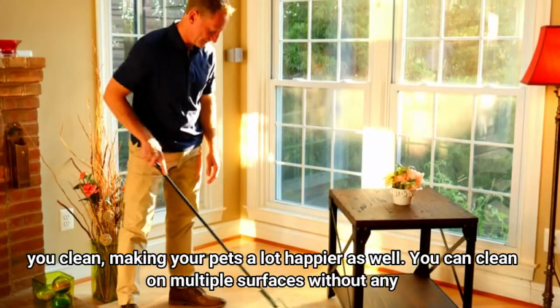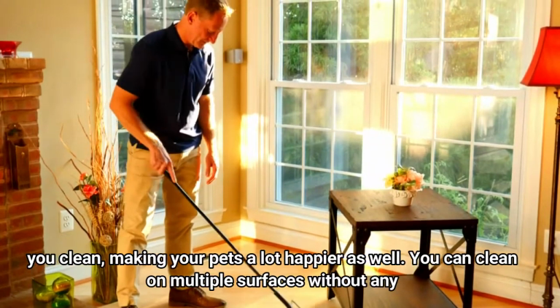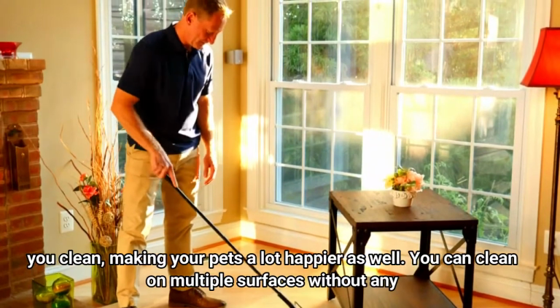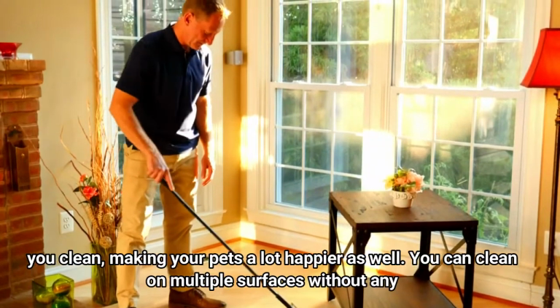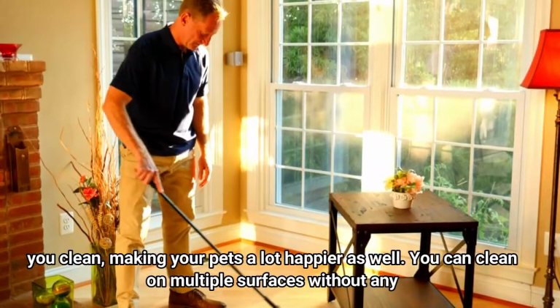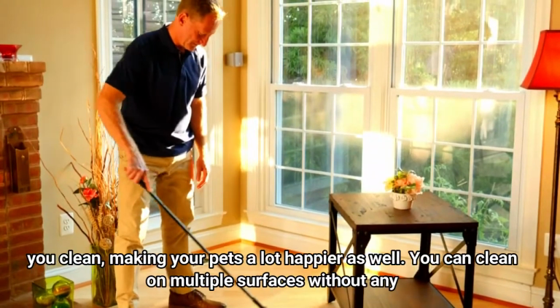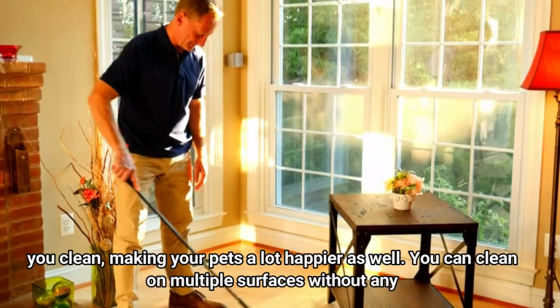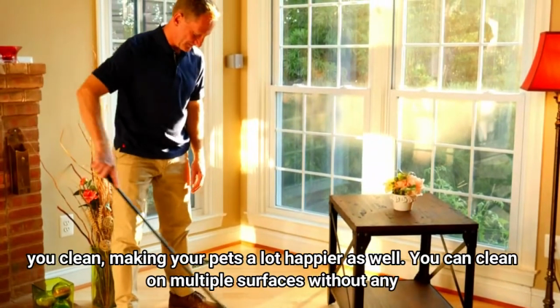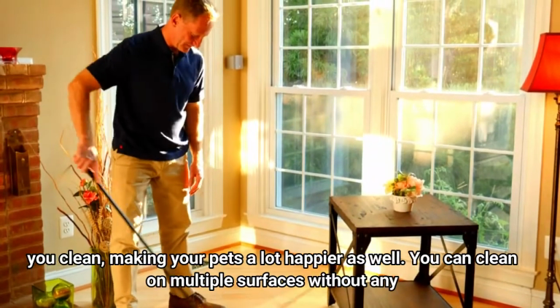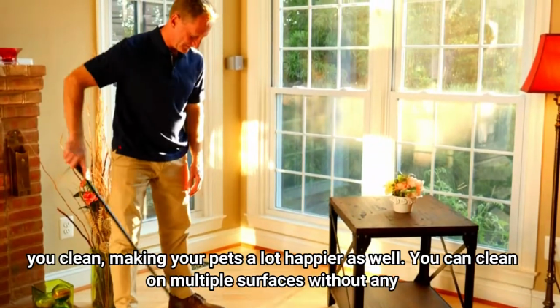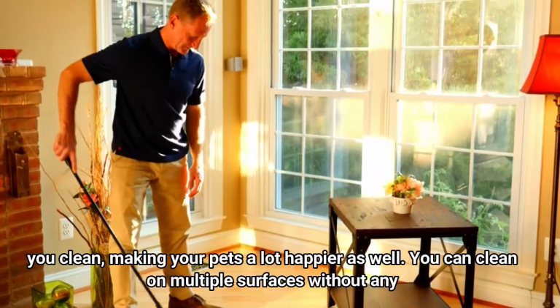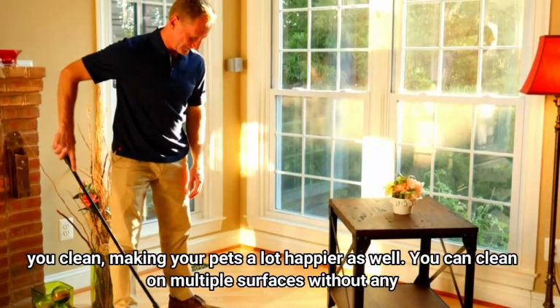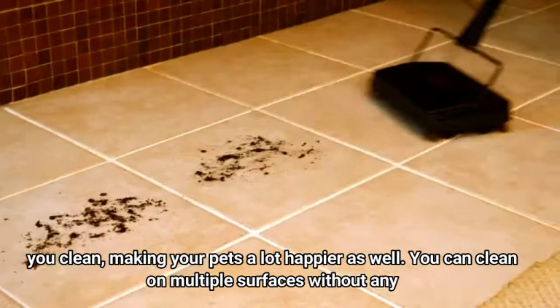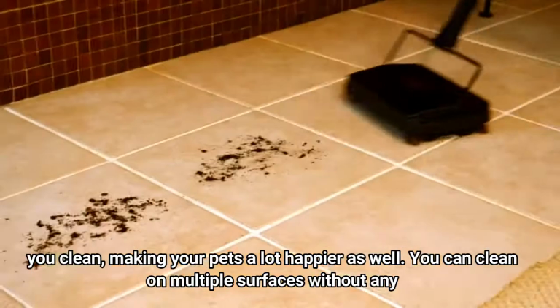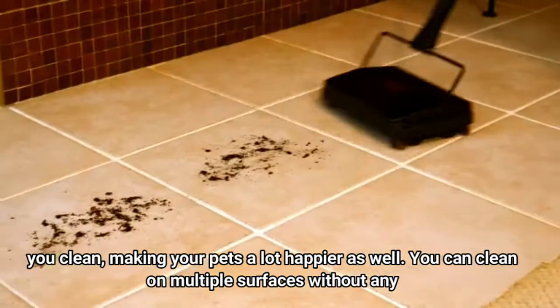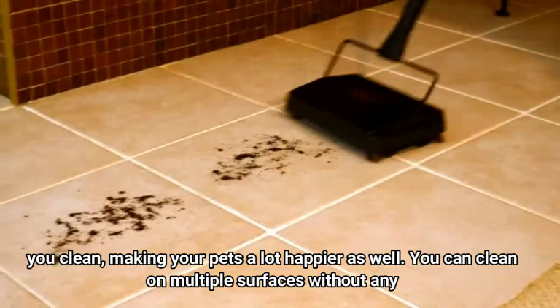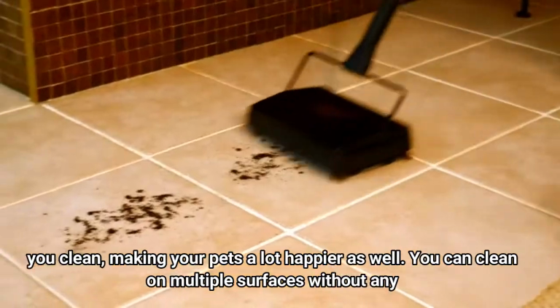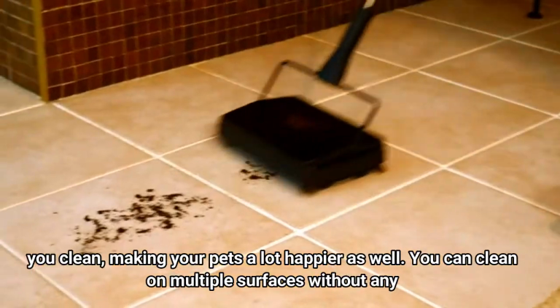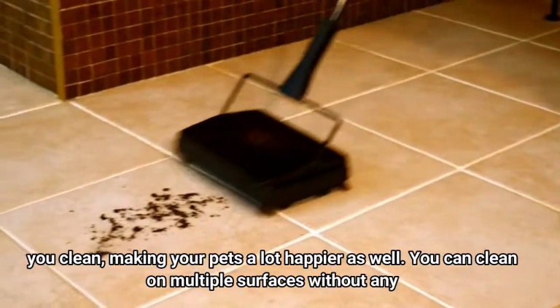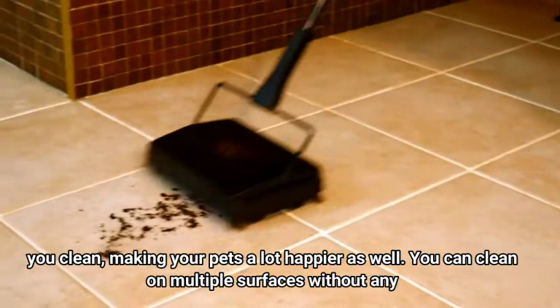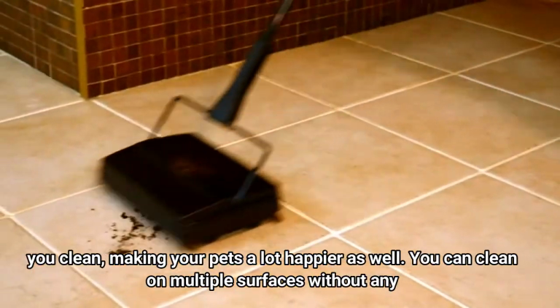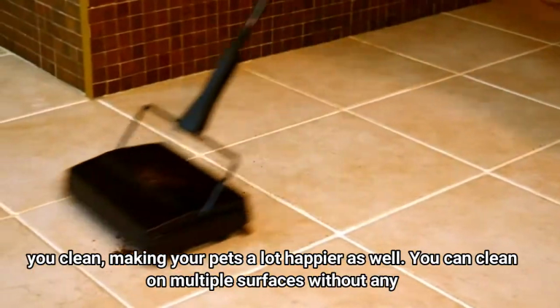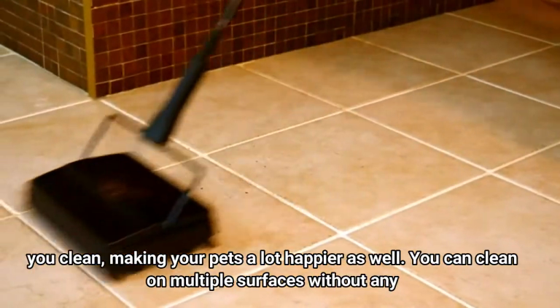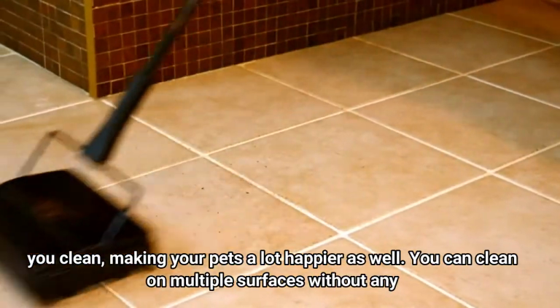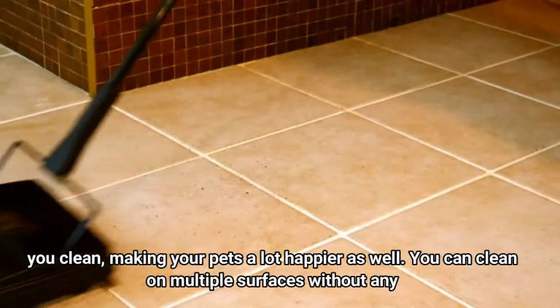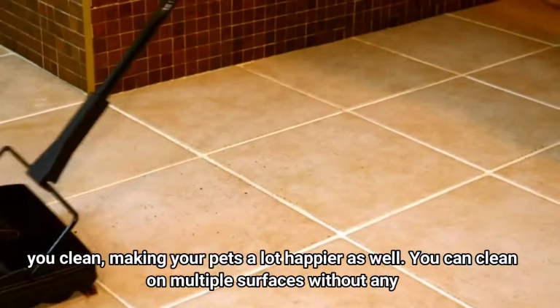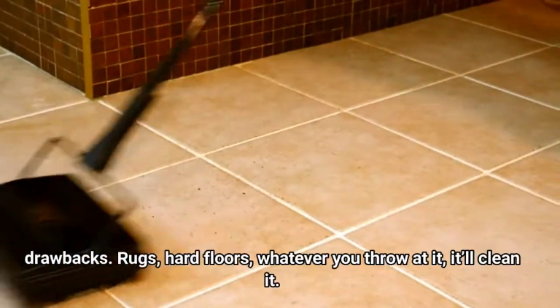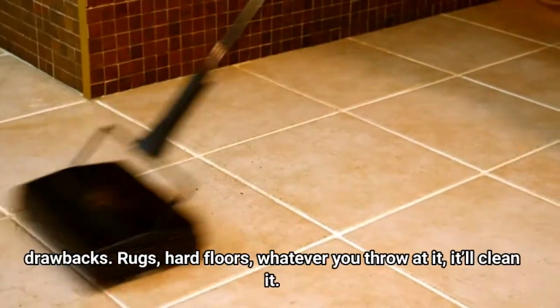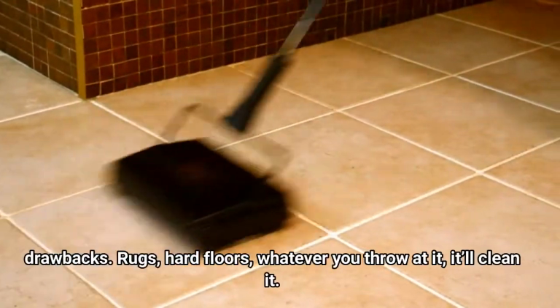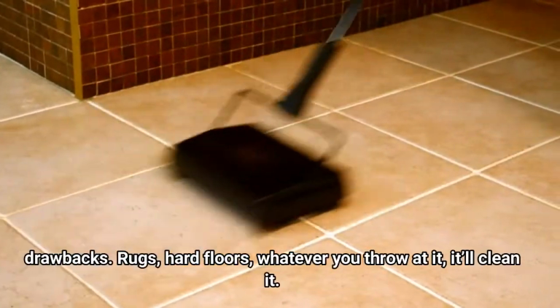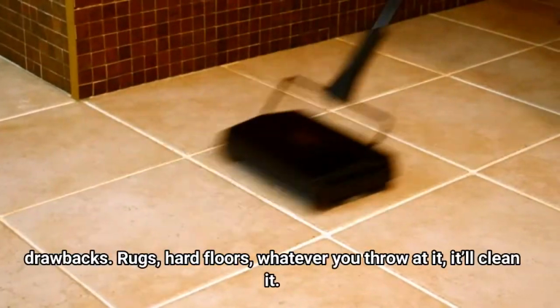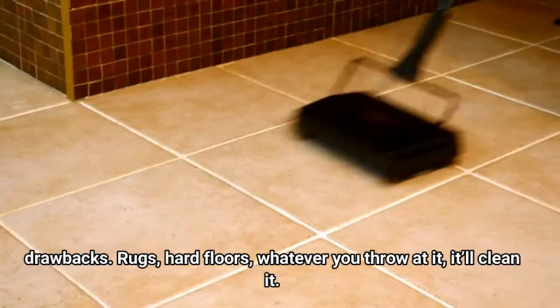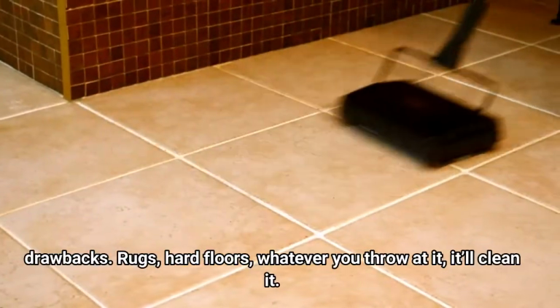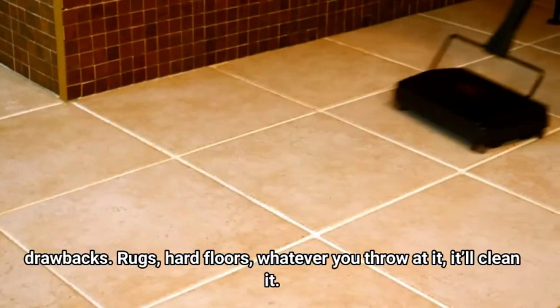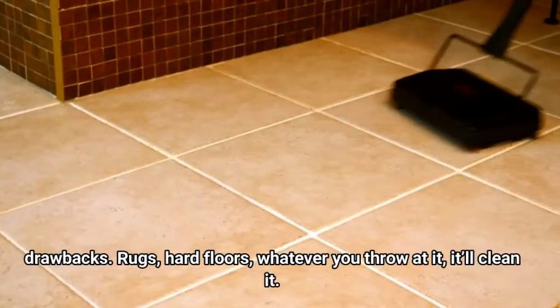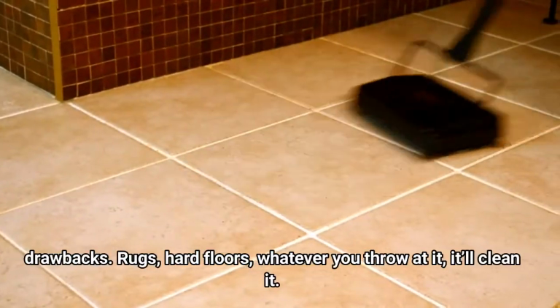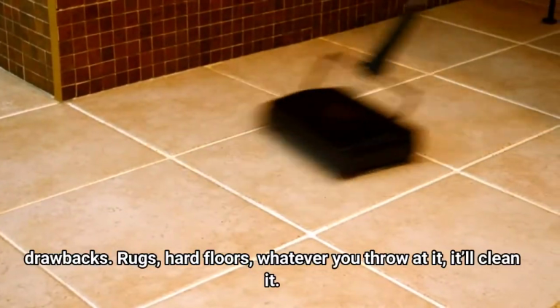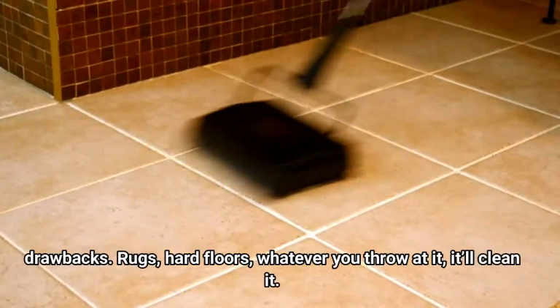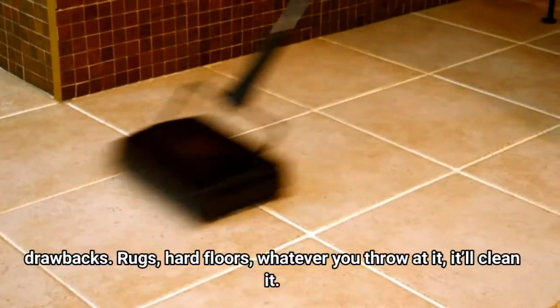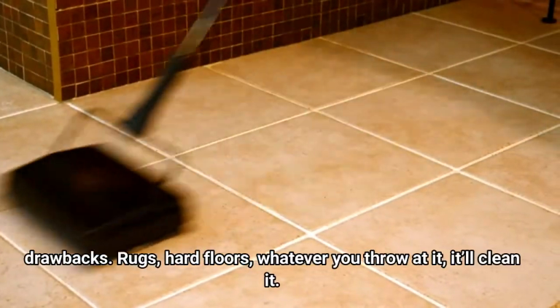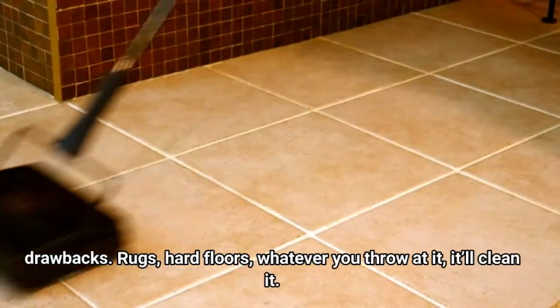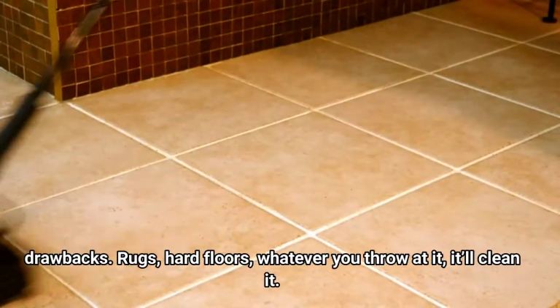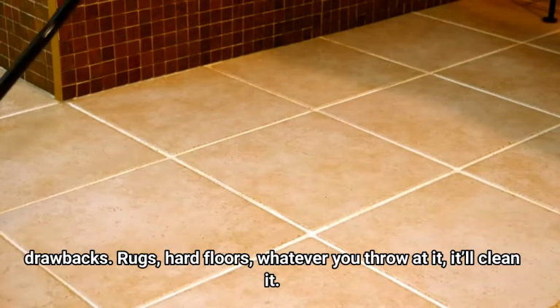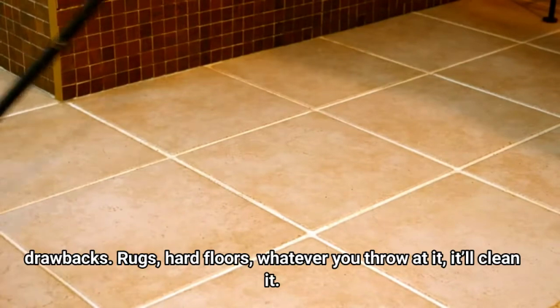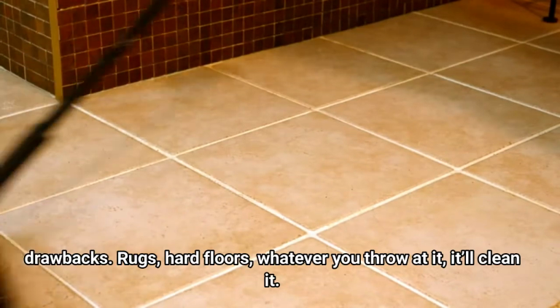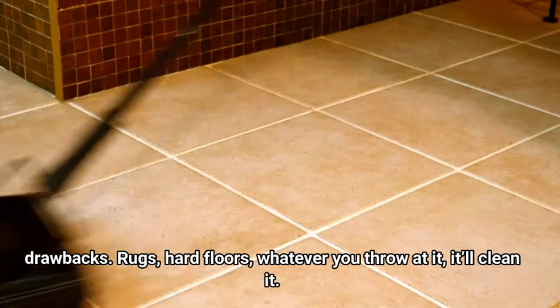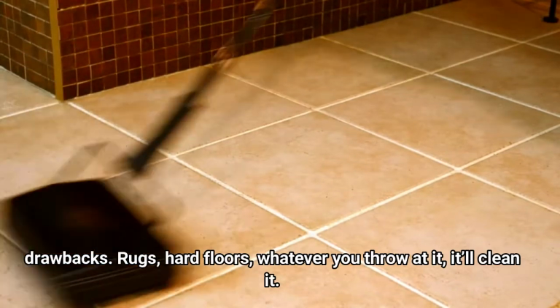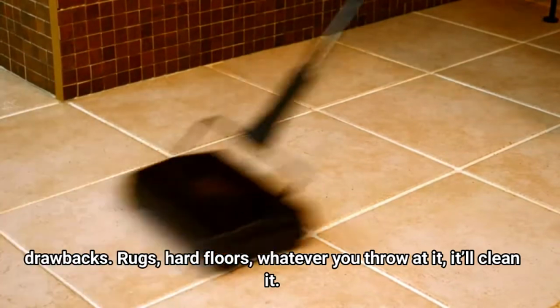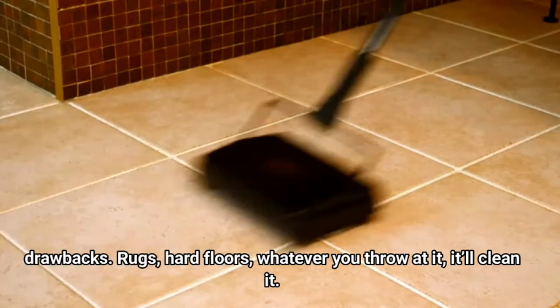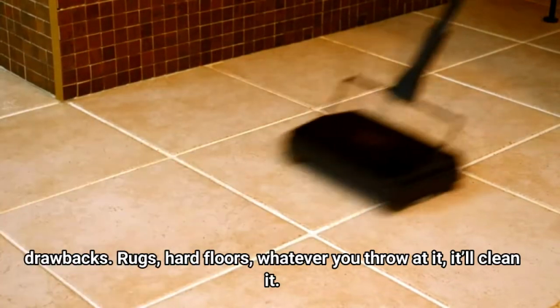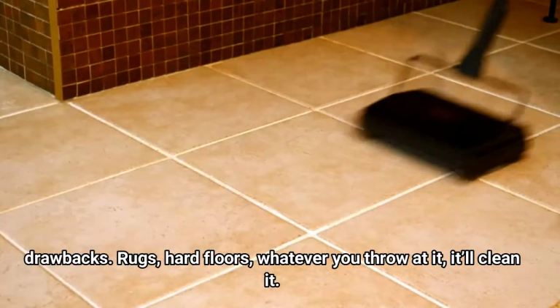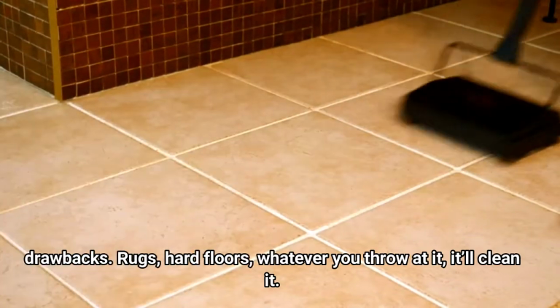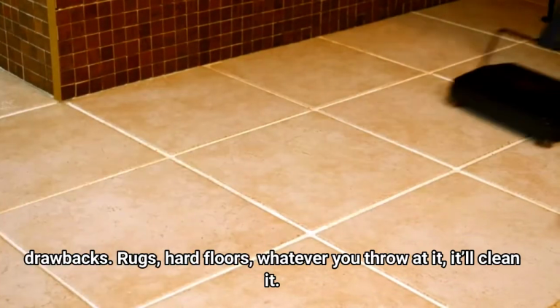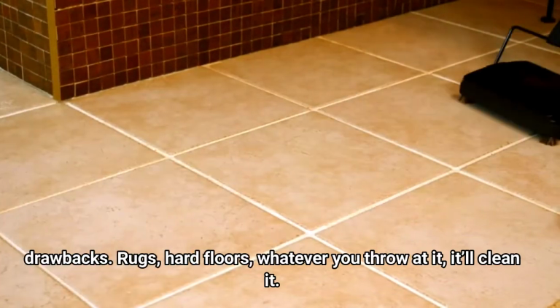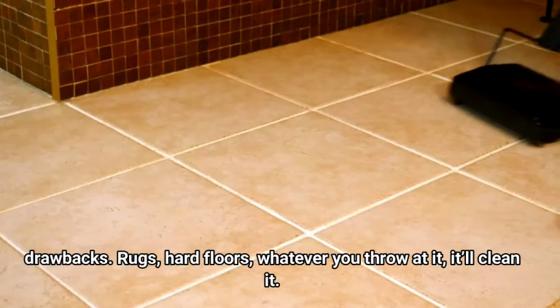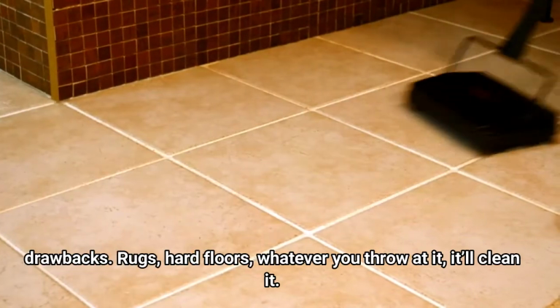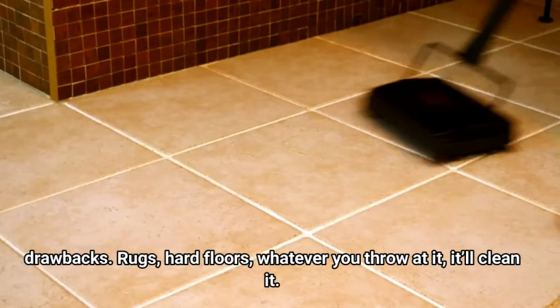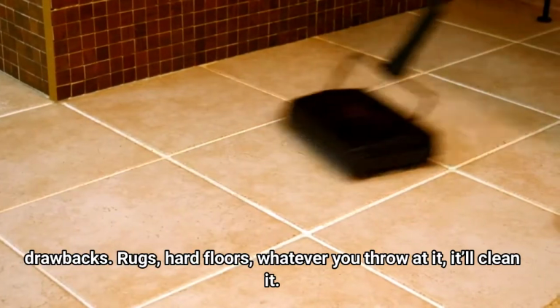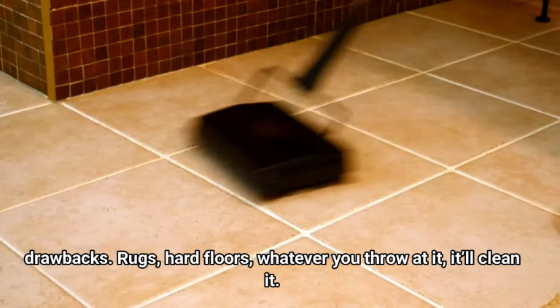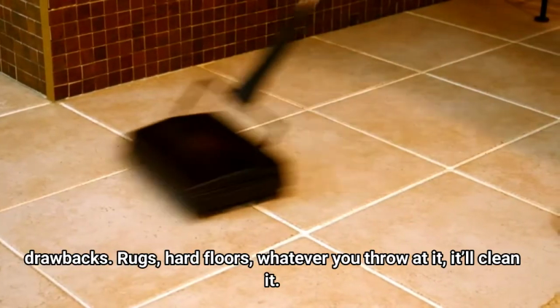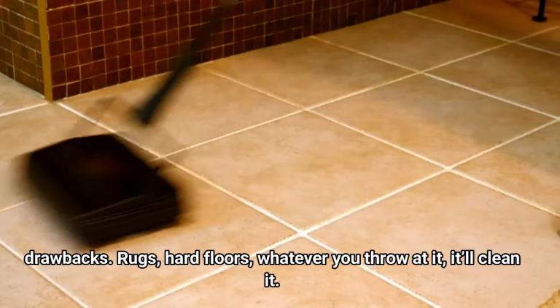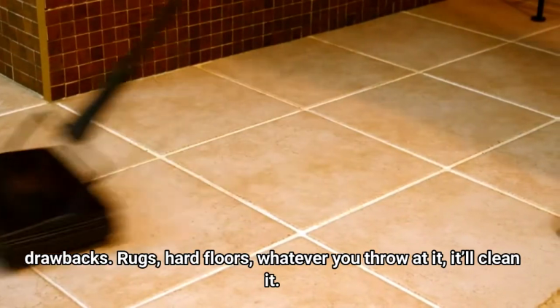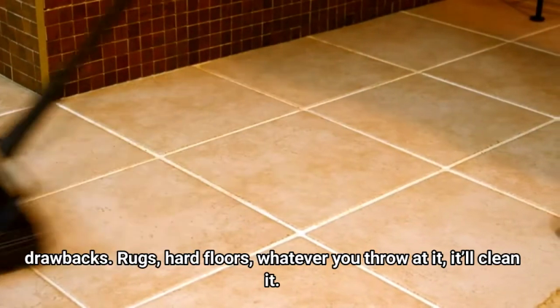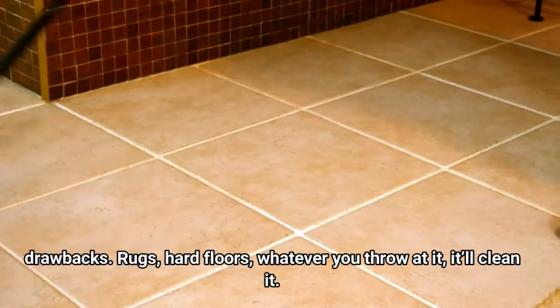You can clean on multiple surfaces without any drawbacks — rugs, hard floors, whatever you throw at it, it'll clean it.